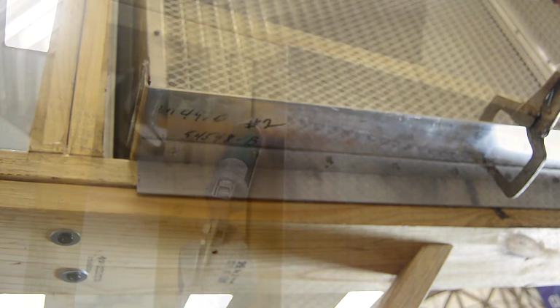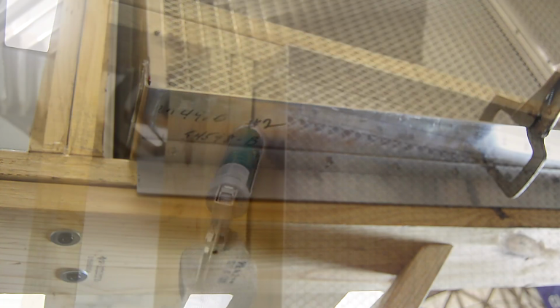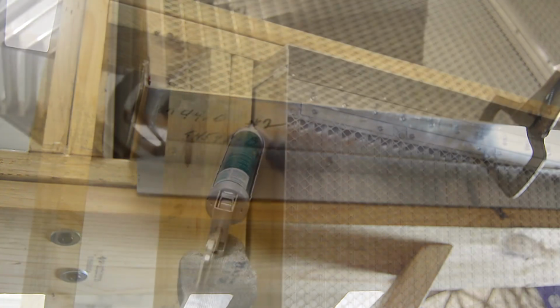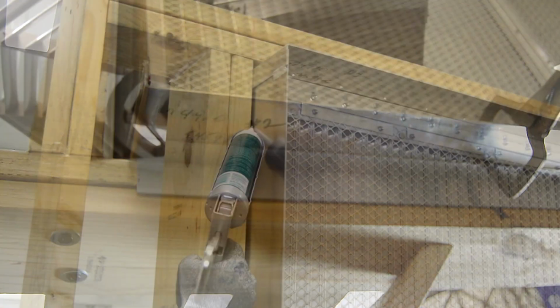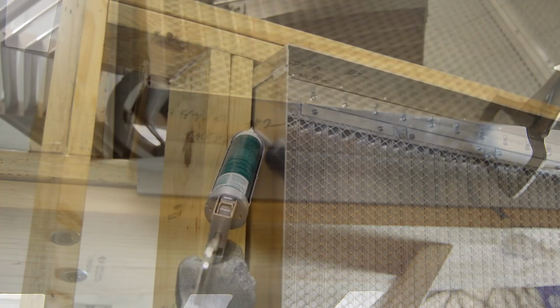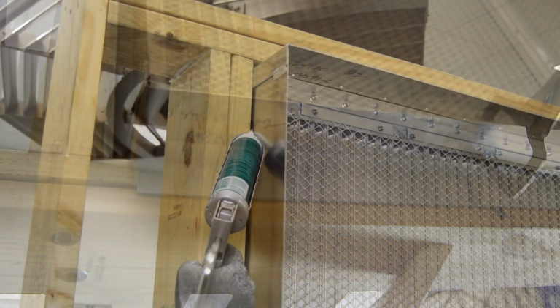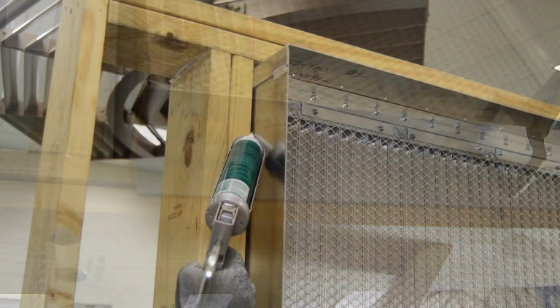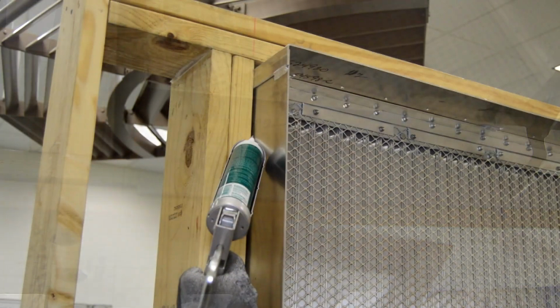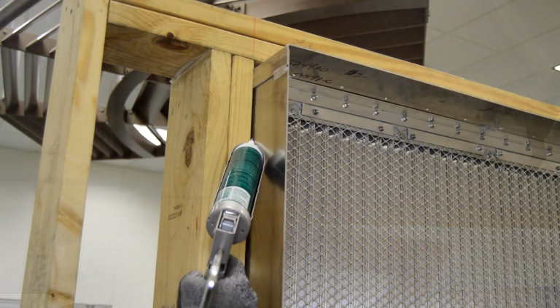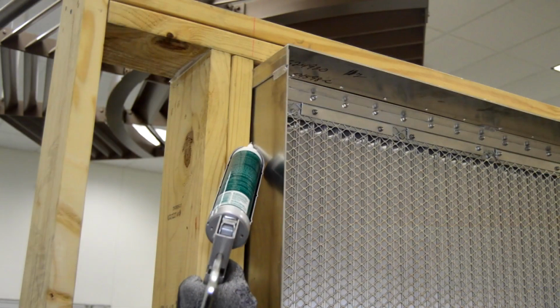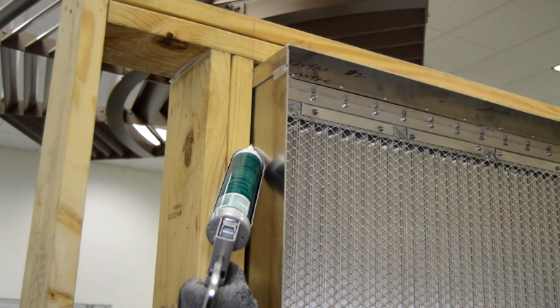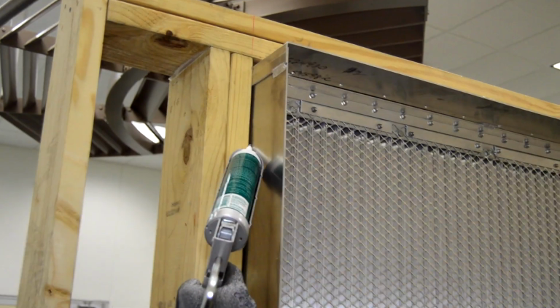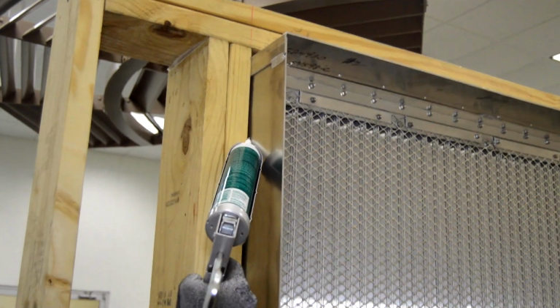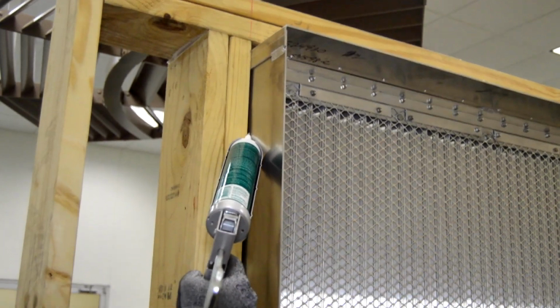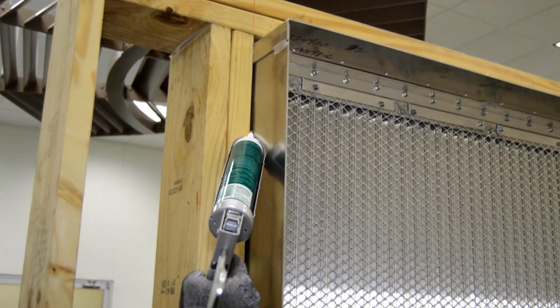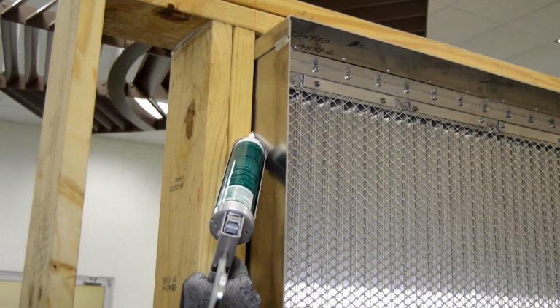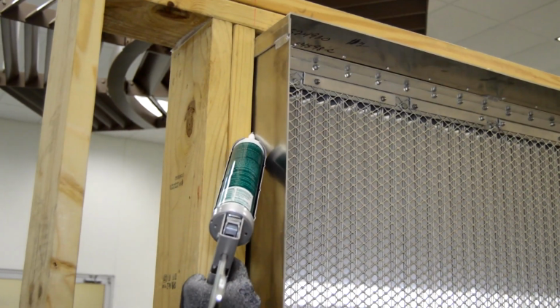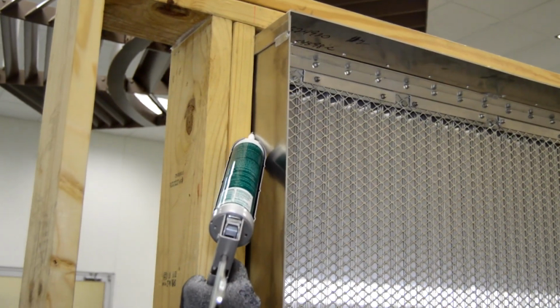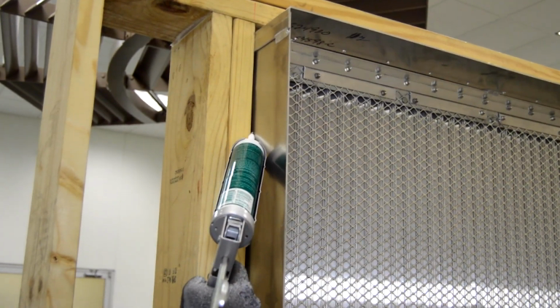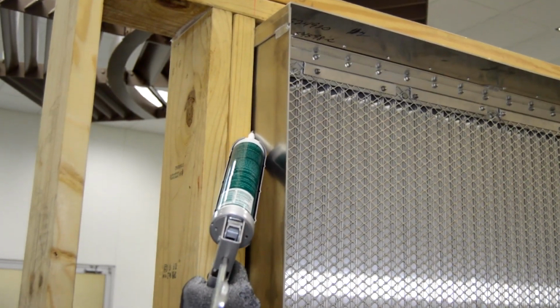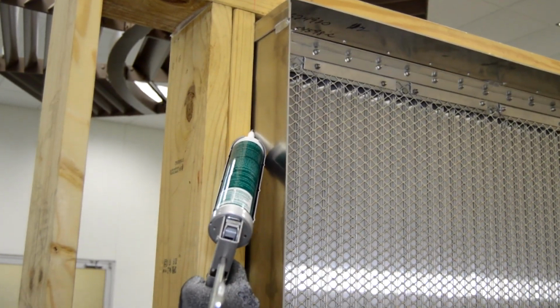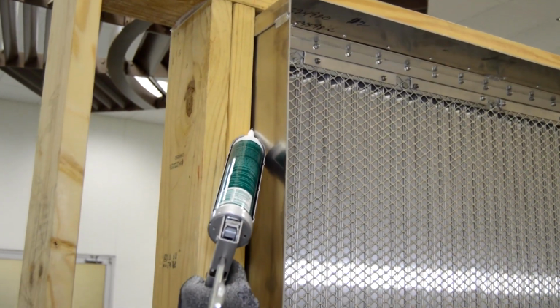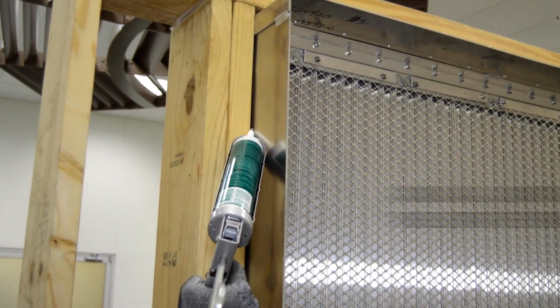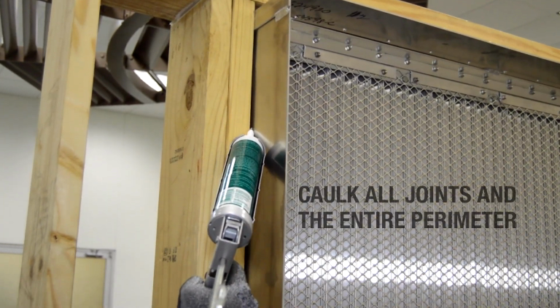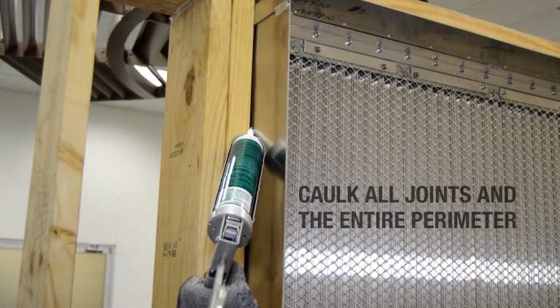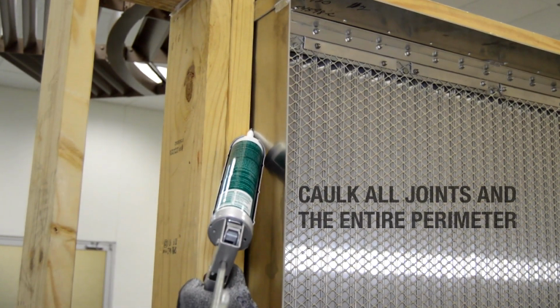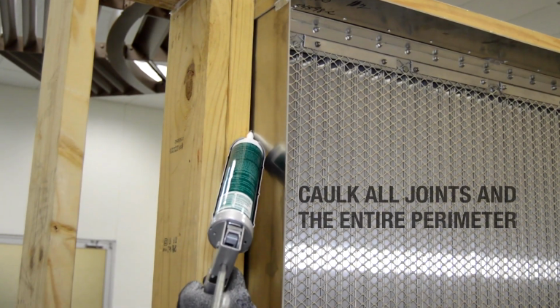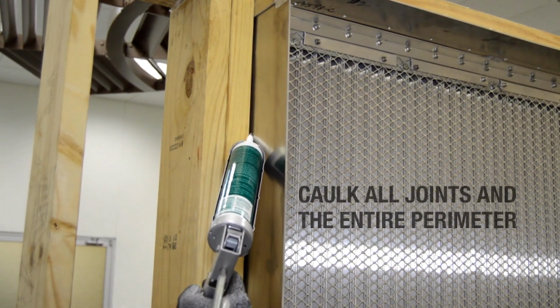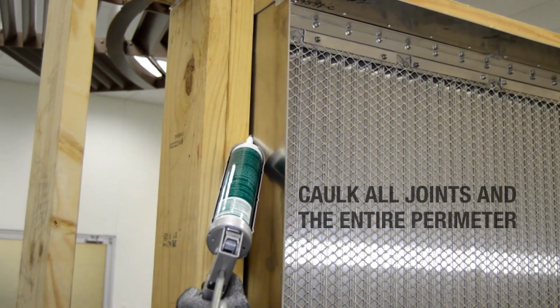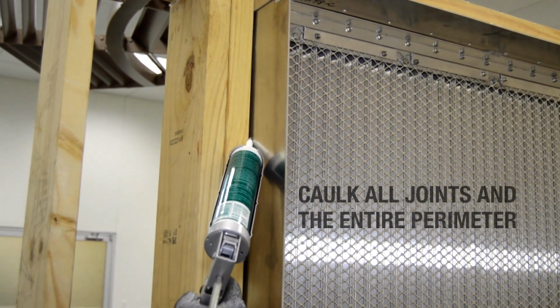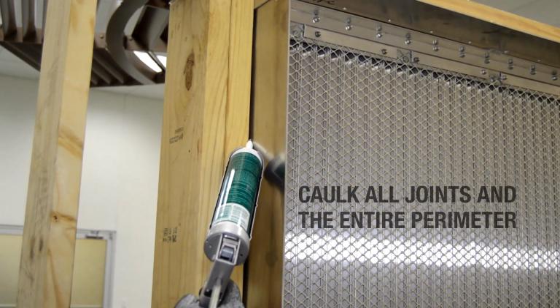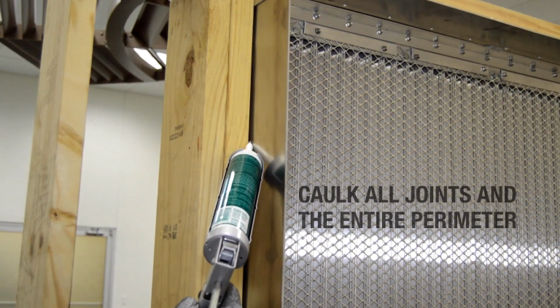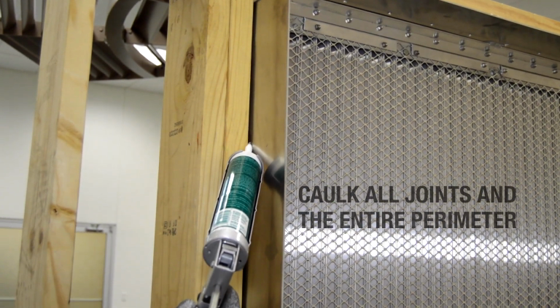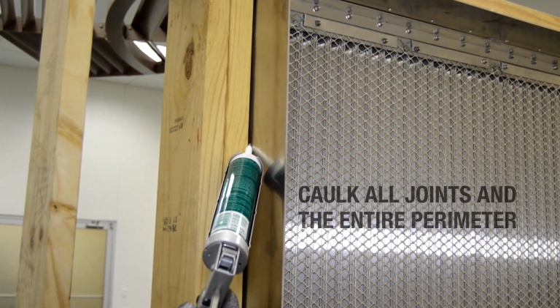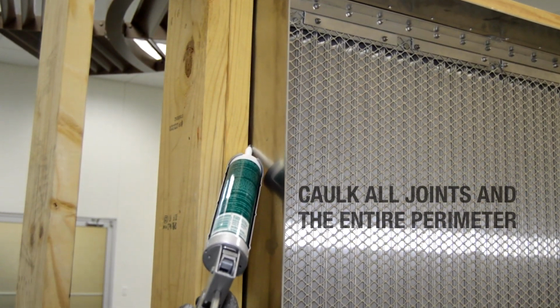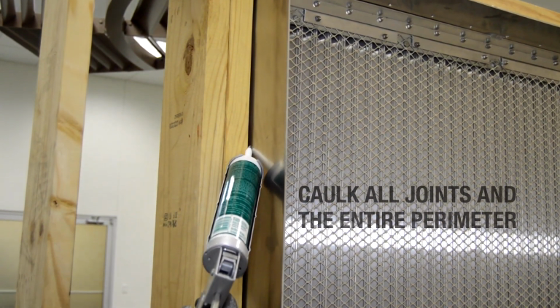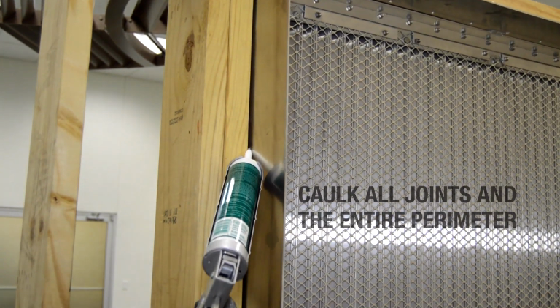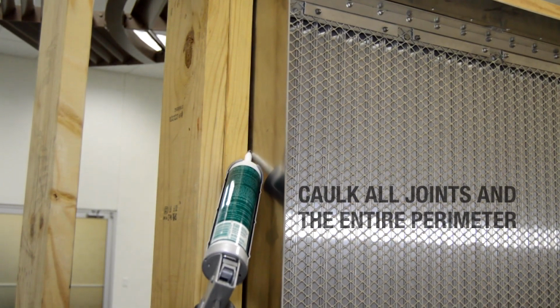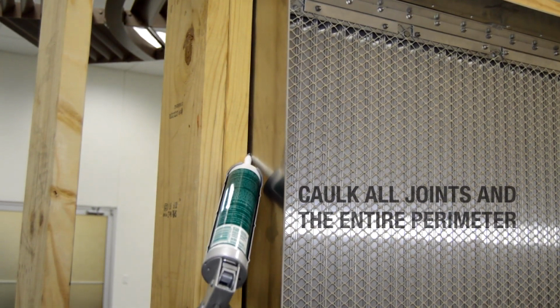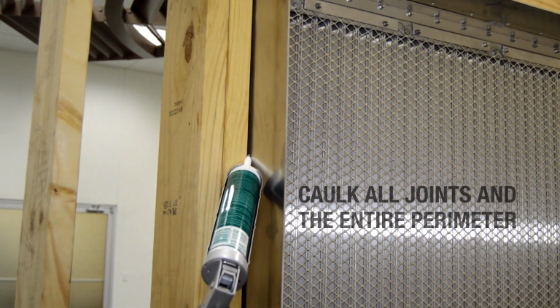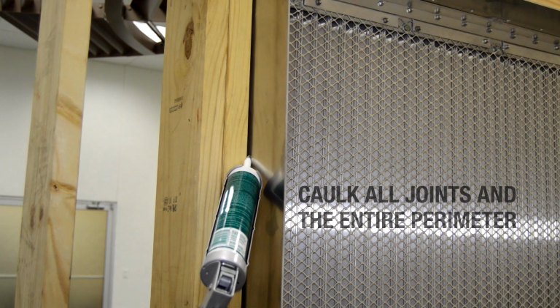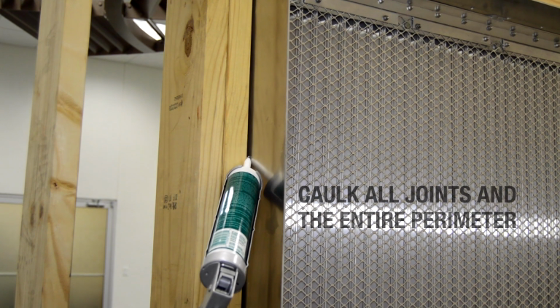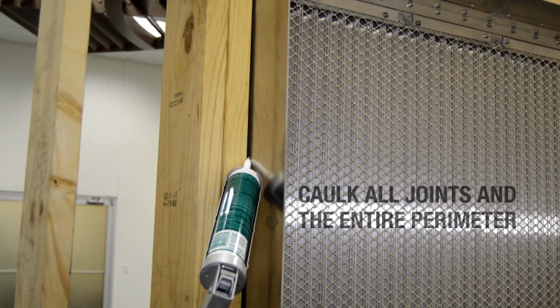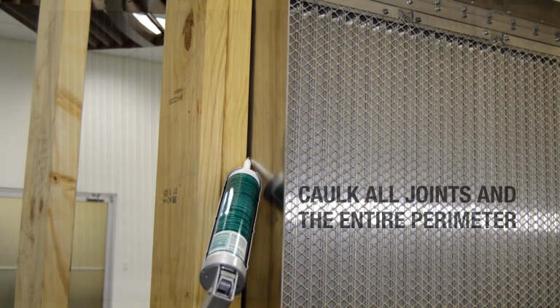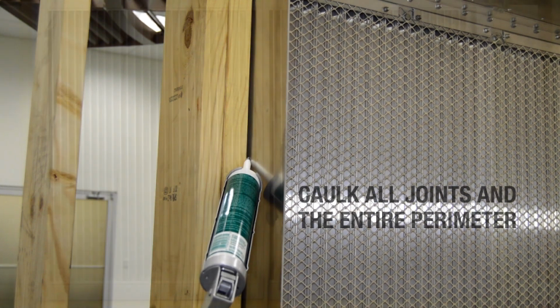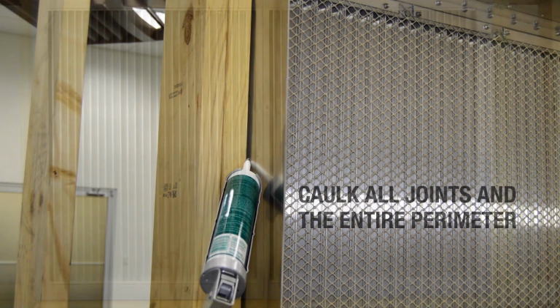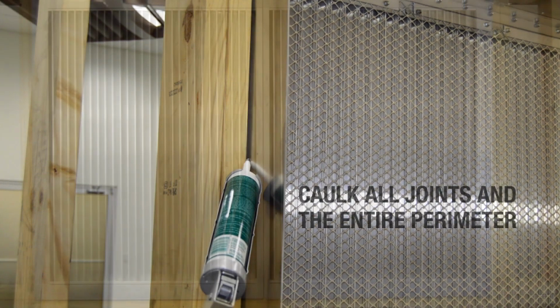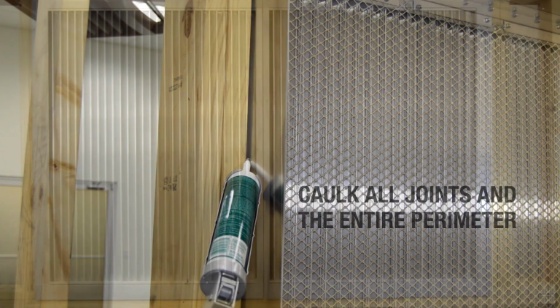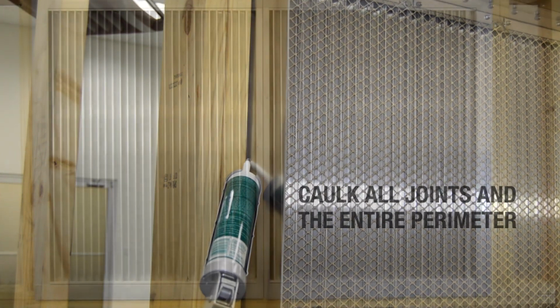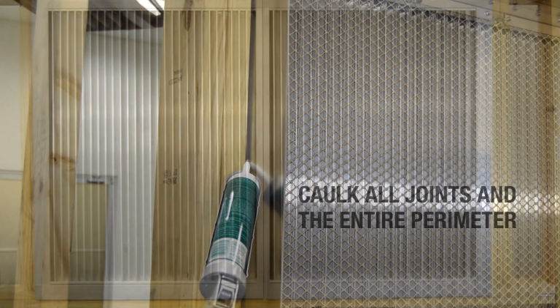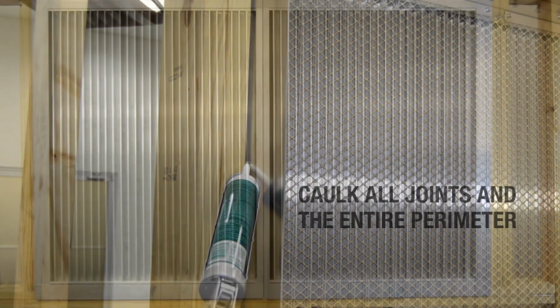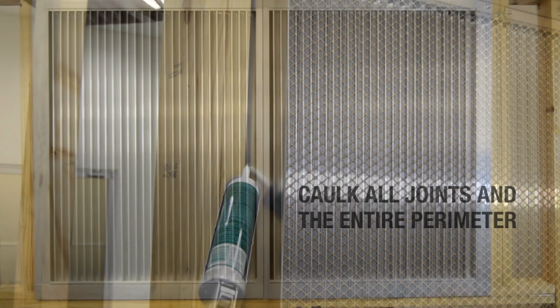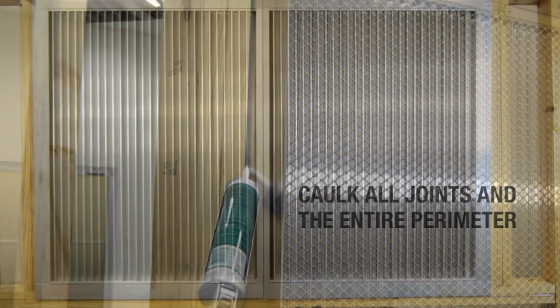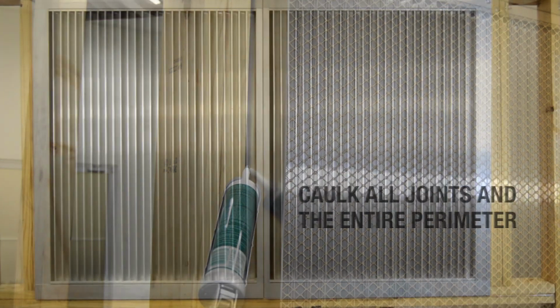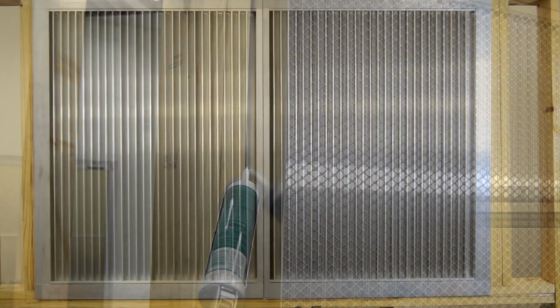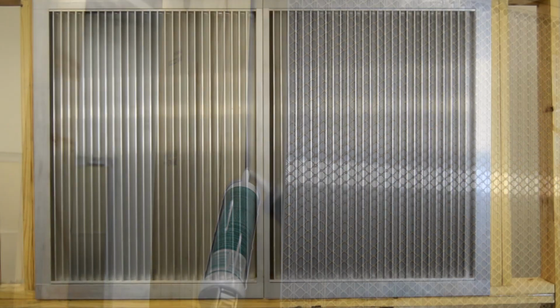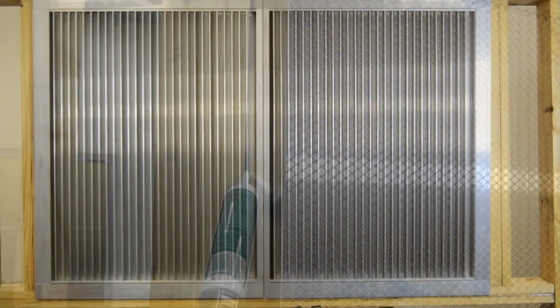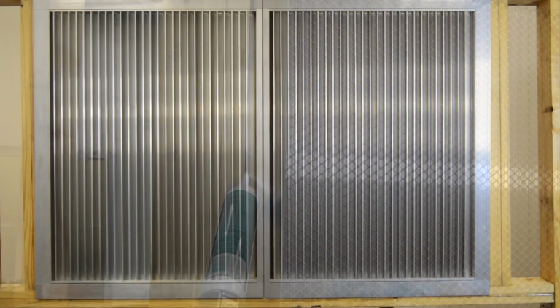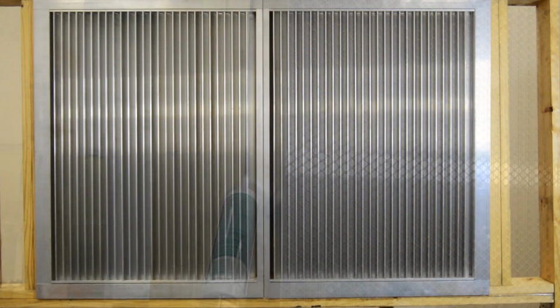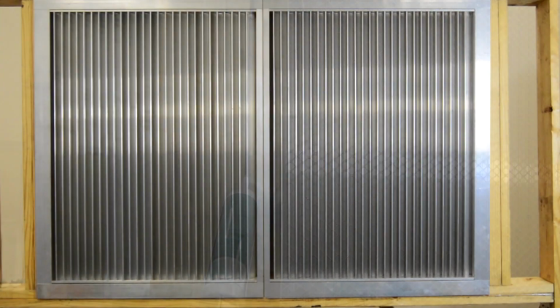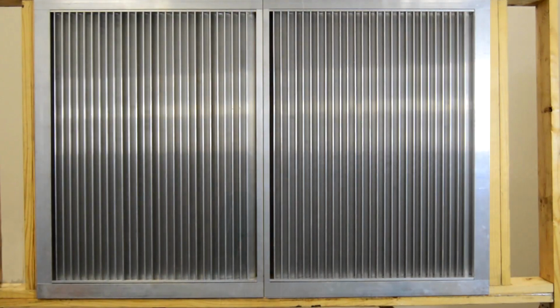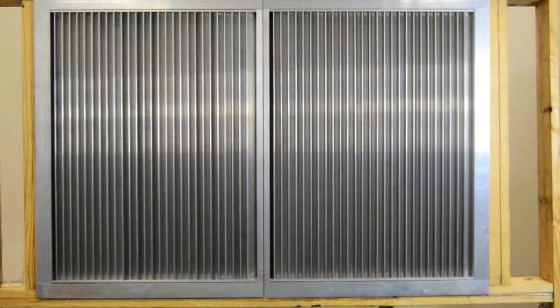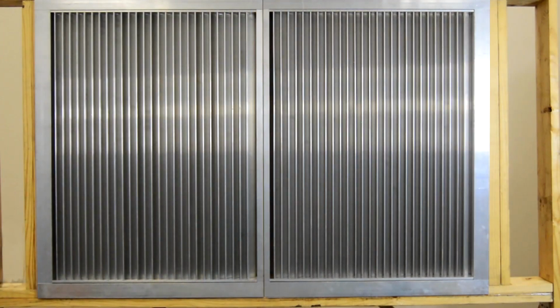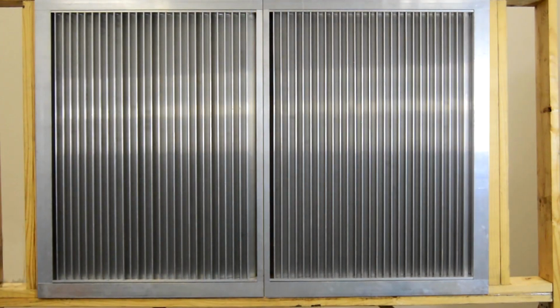Once all louver sections are installed, apply caulk into all vertical joints between the sections and around the perimeter of the opening.